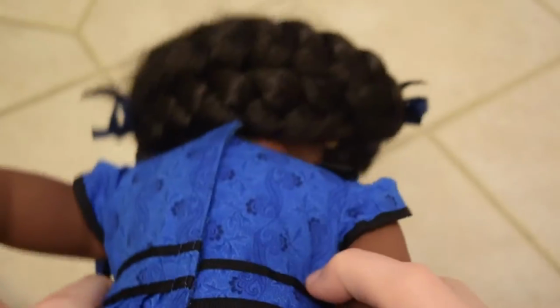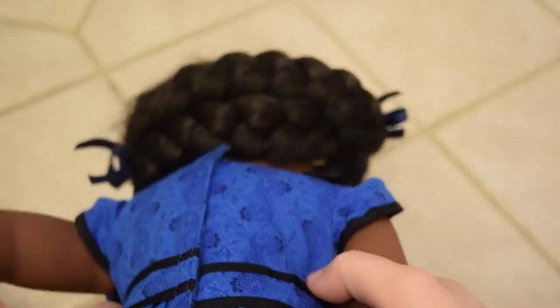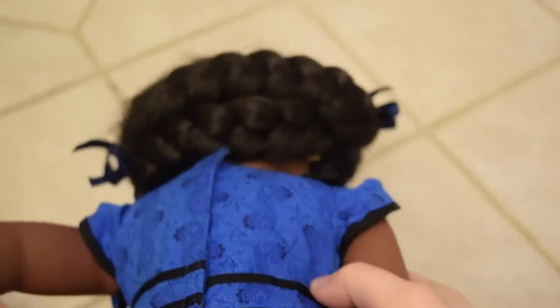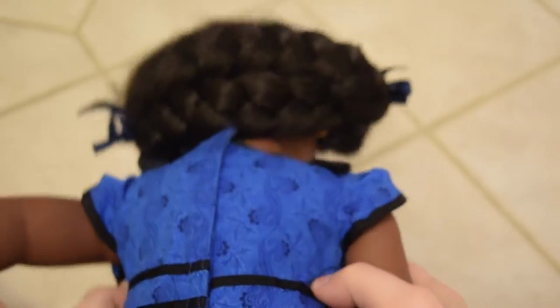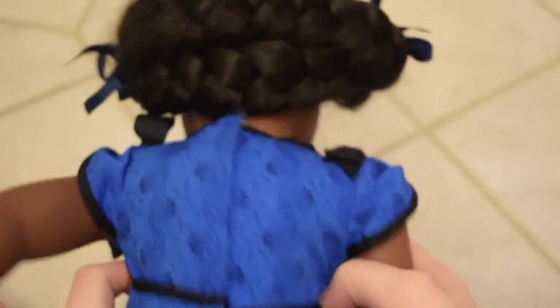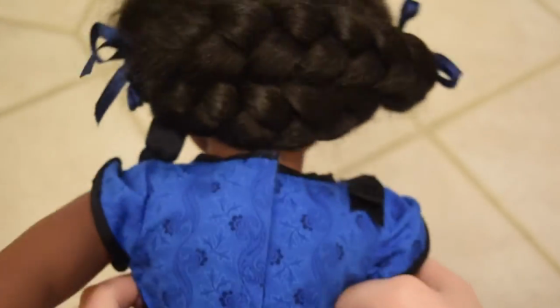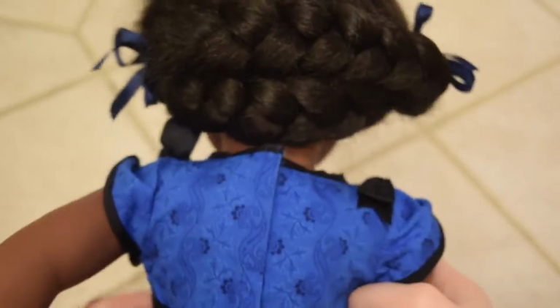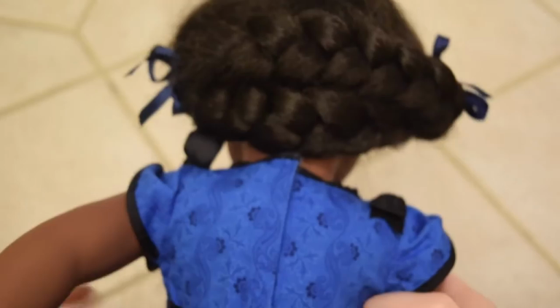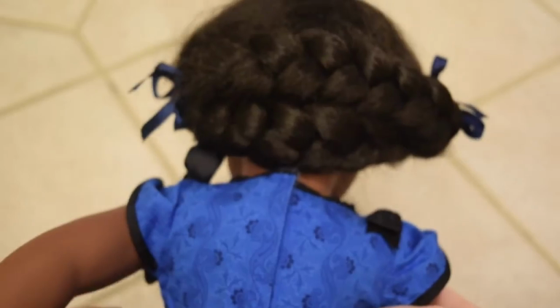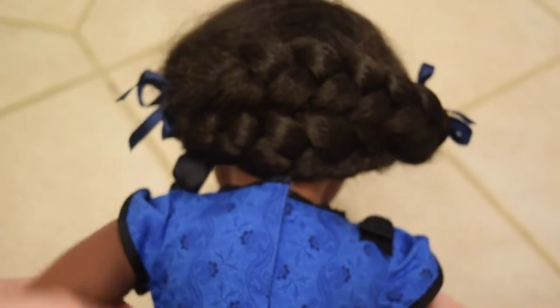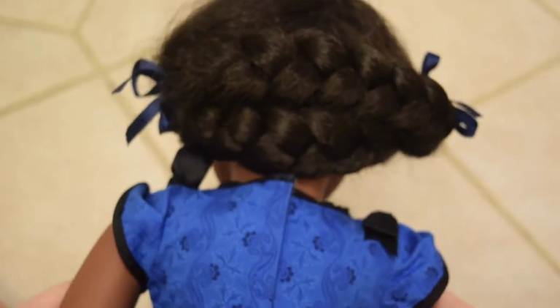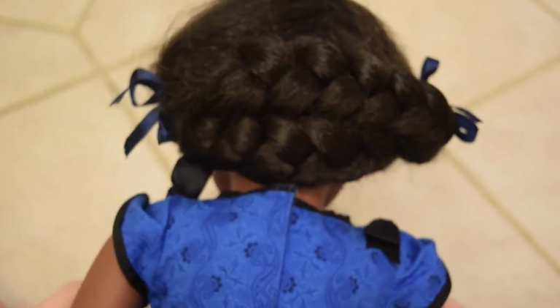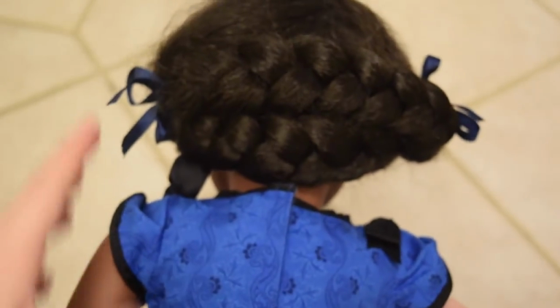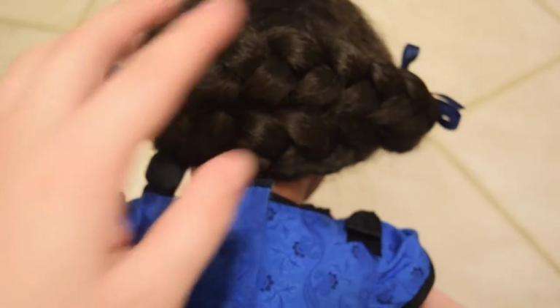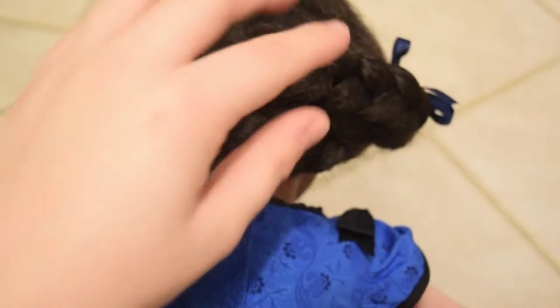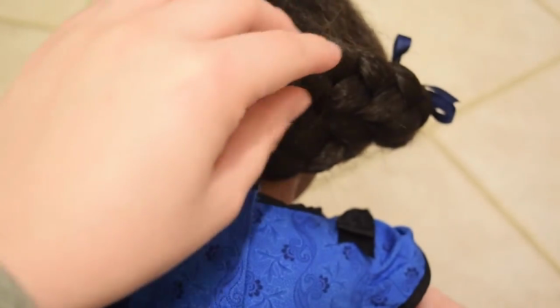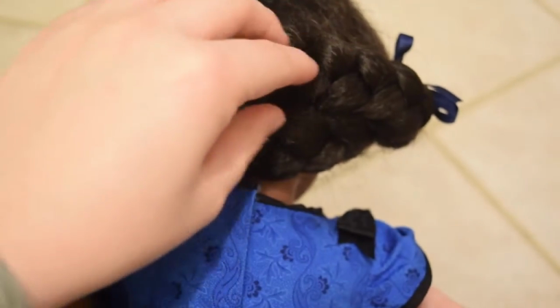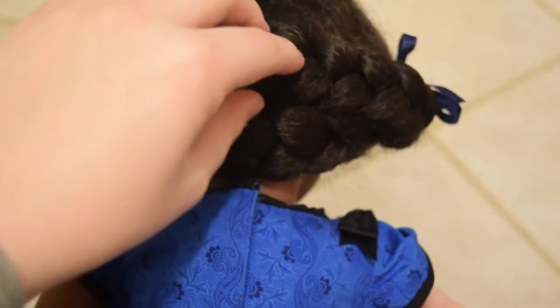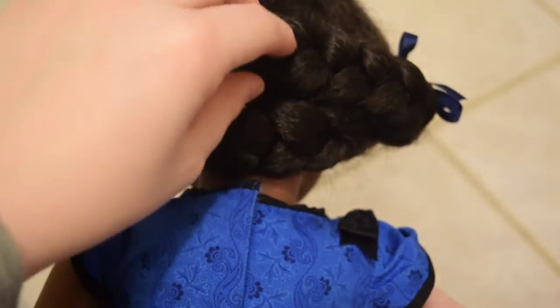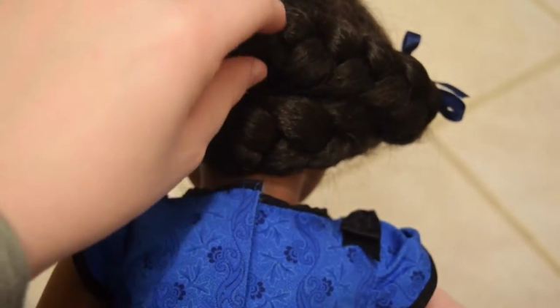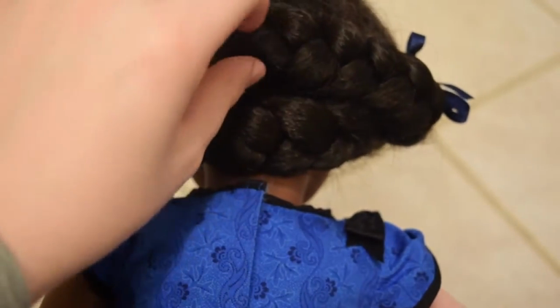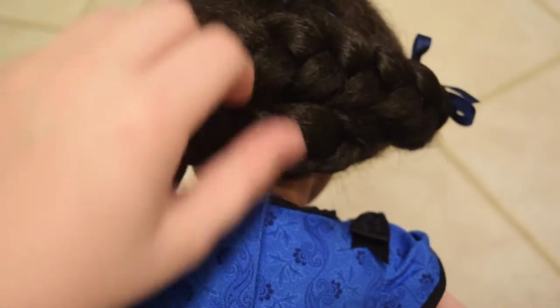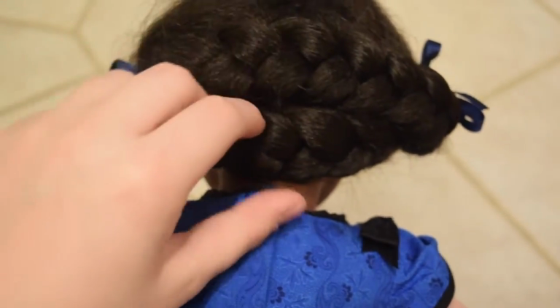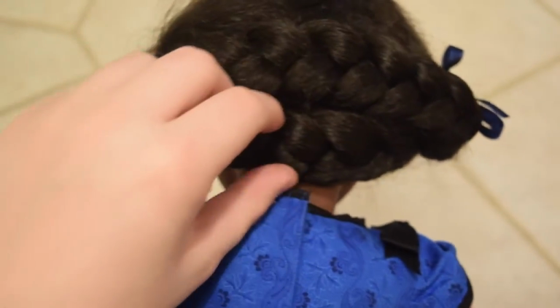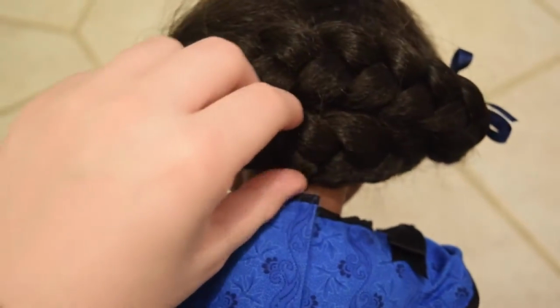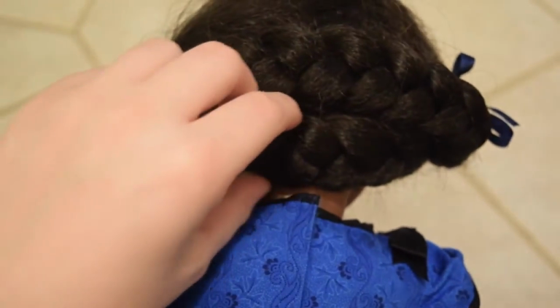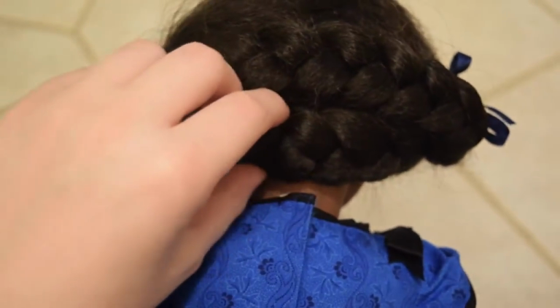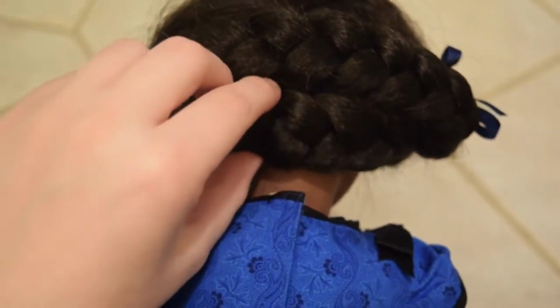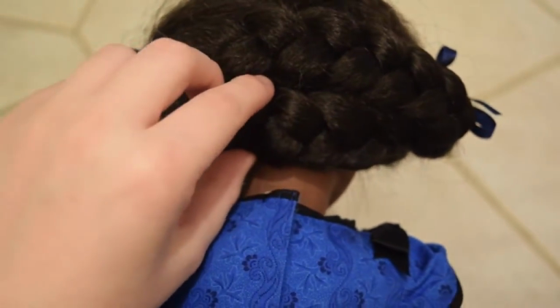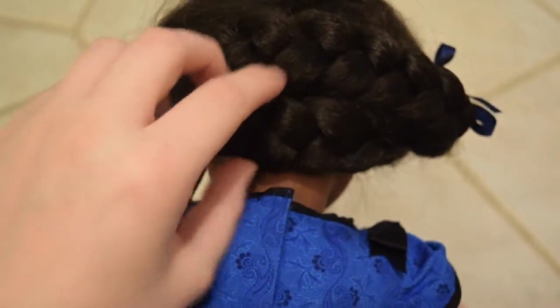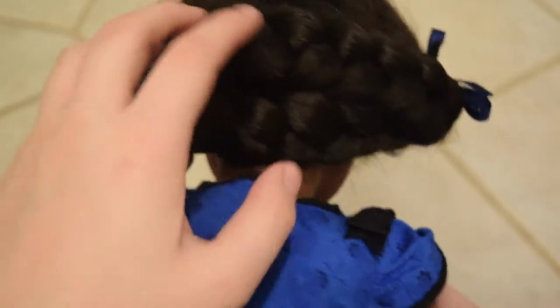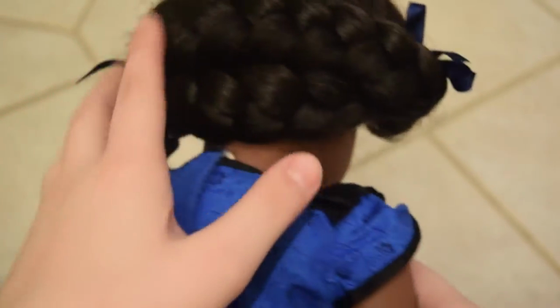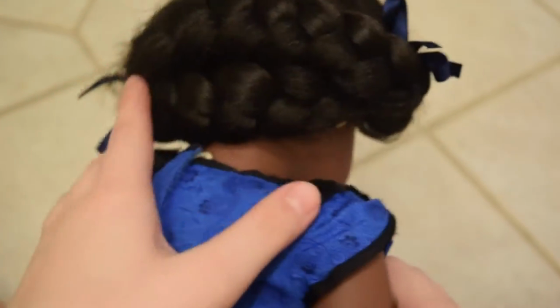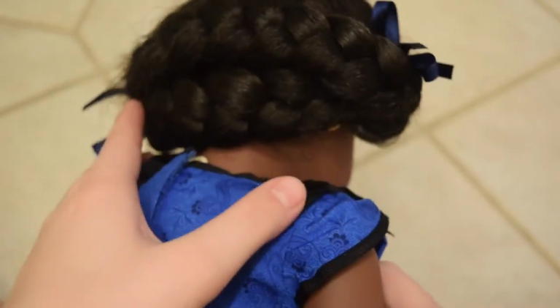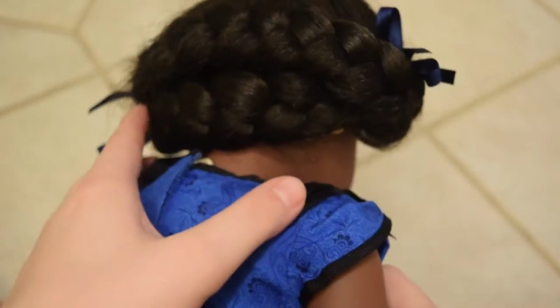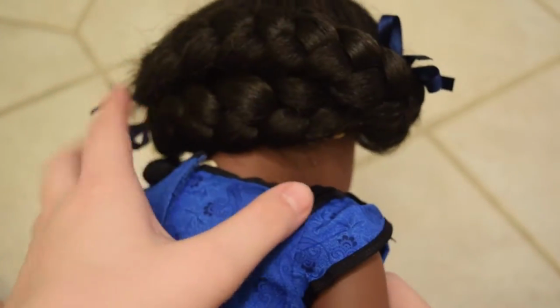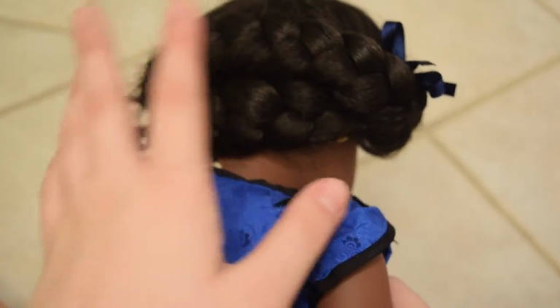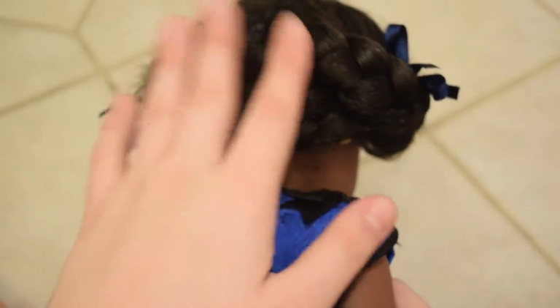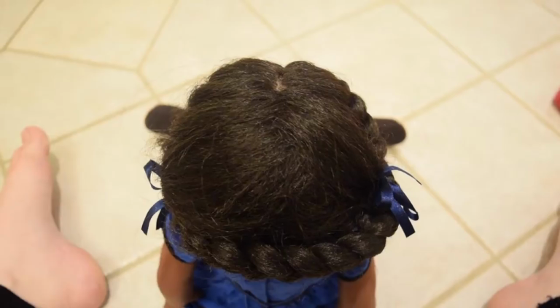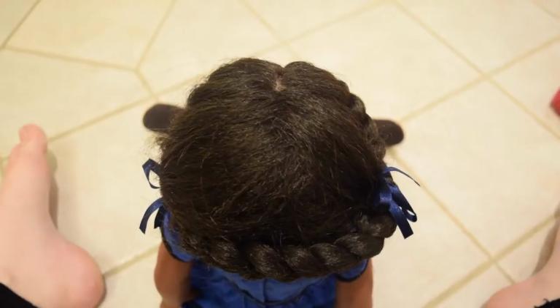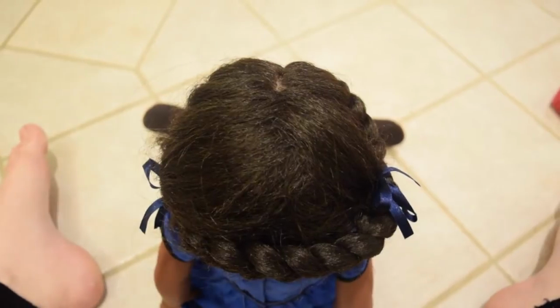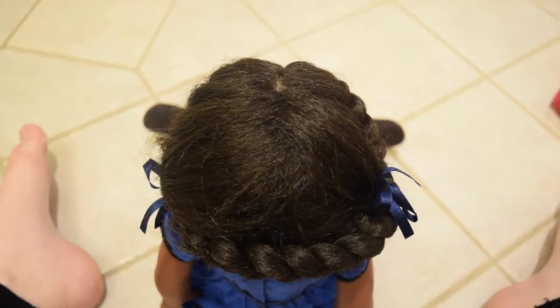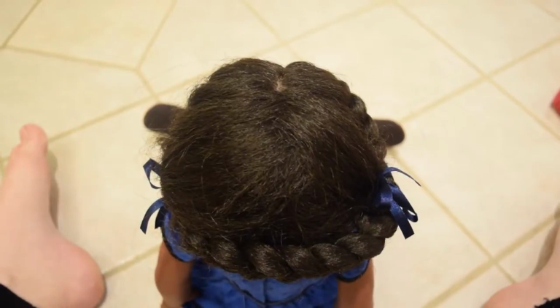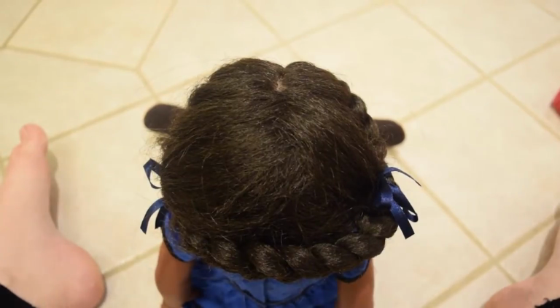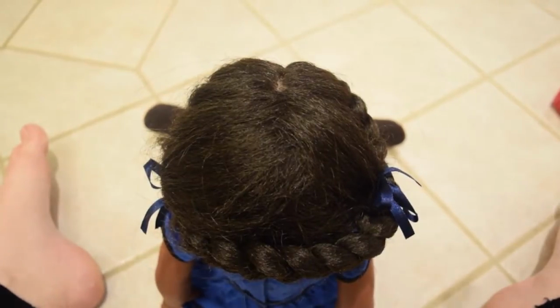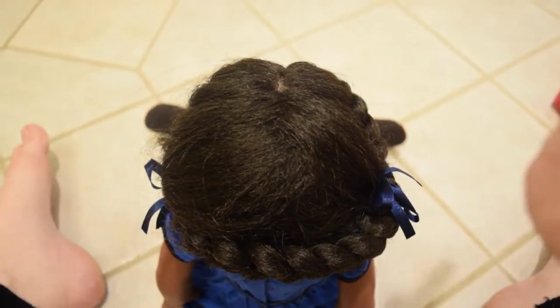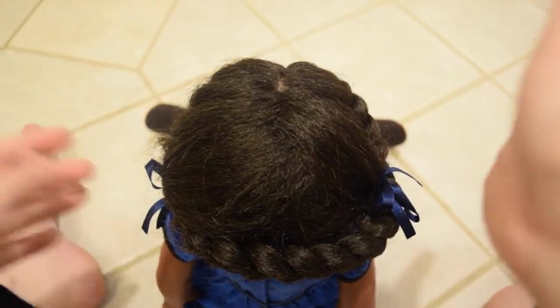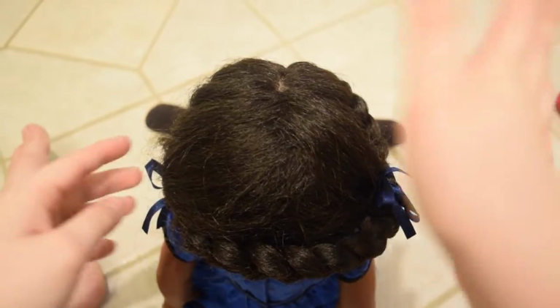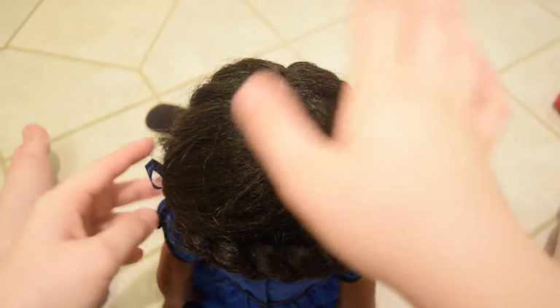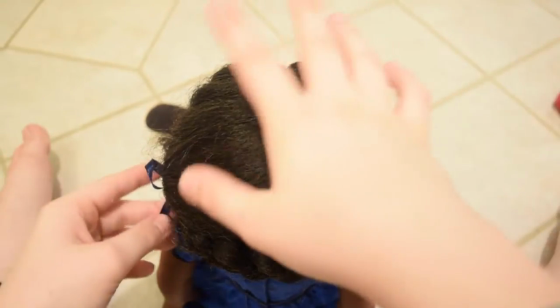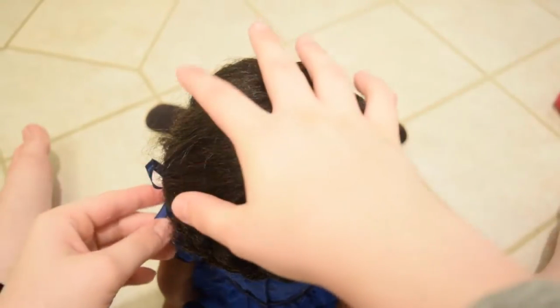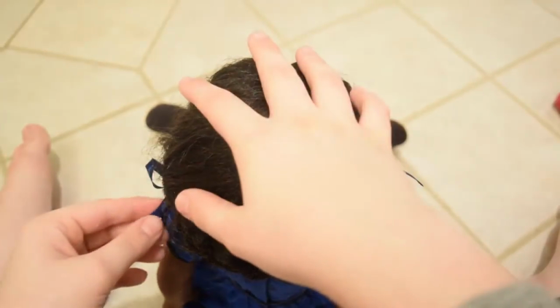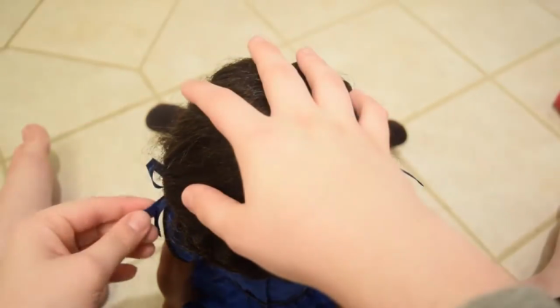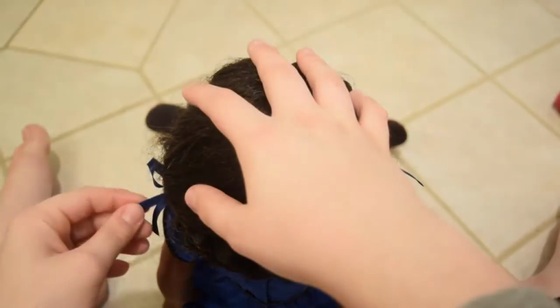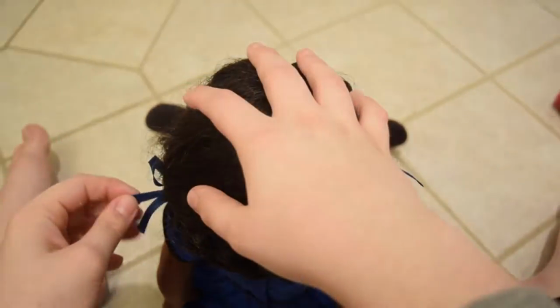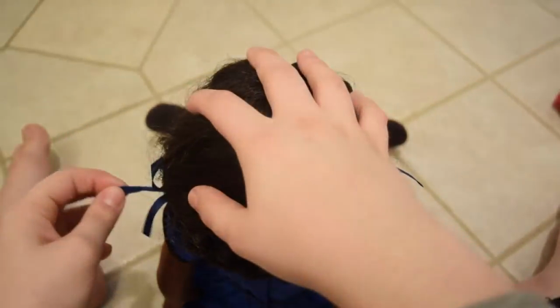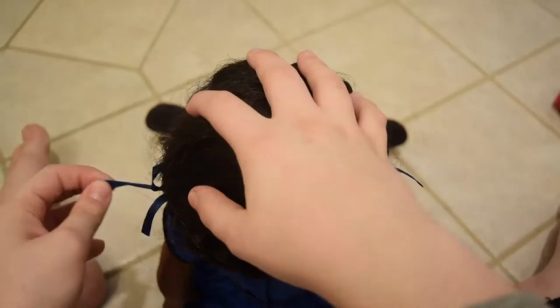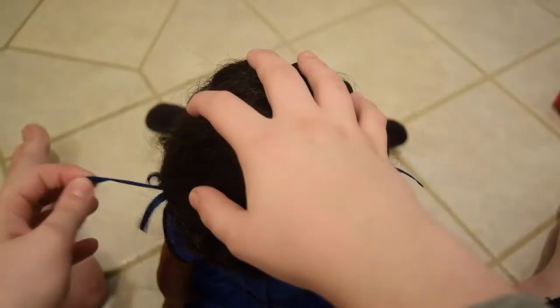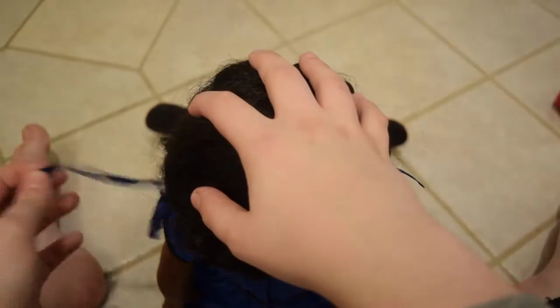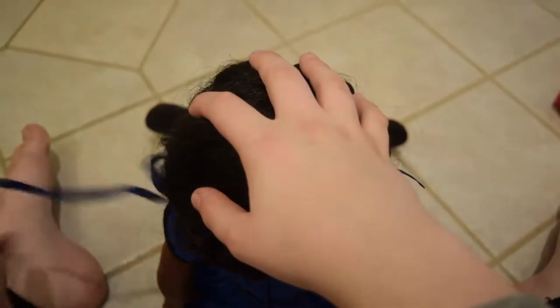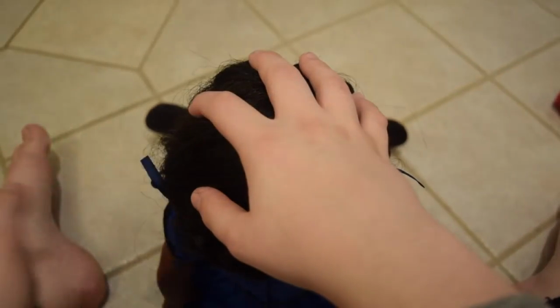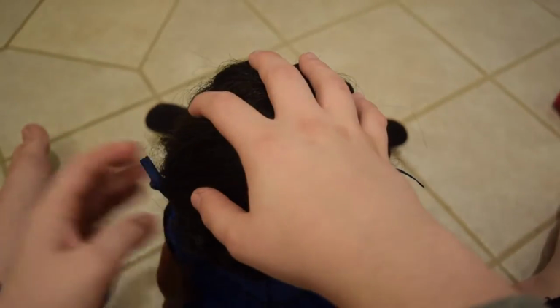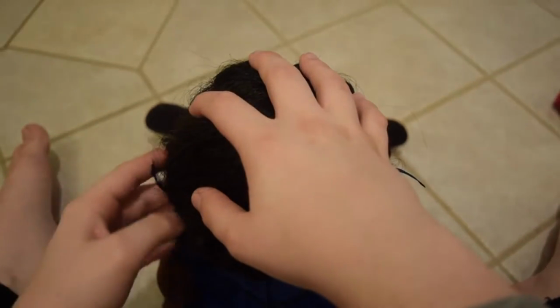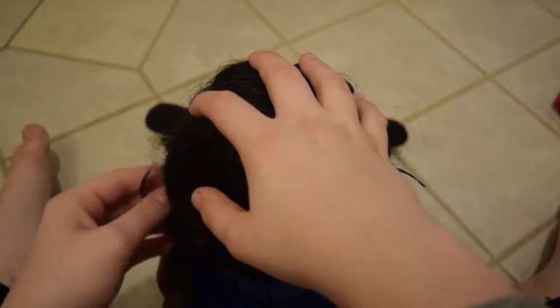She obviously comes with her default hairstyle, which is the braids crisscrossed like so. First of all, what you want to do is obviously take out her default hairstyle.